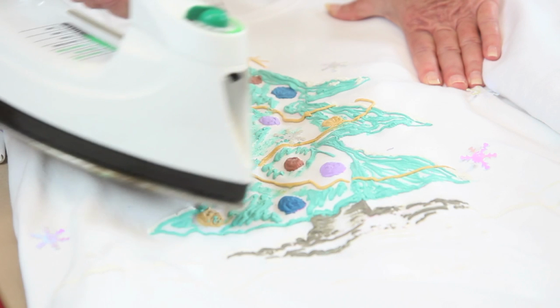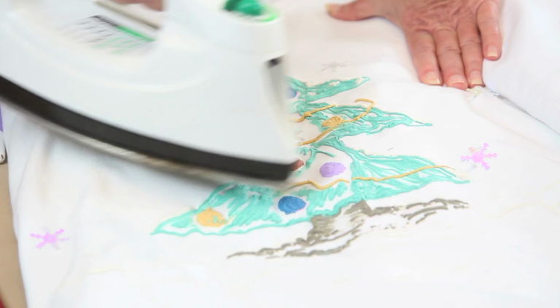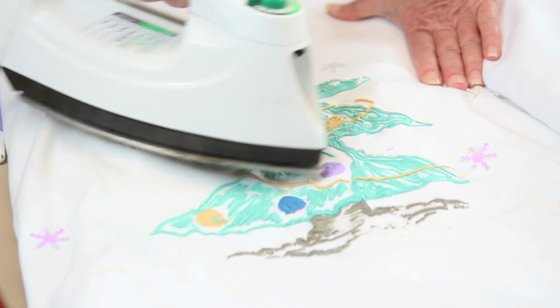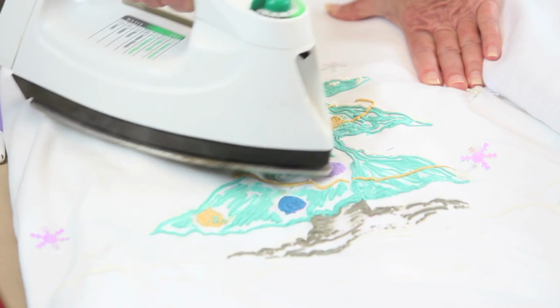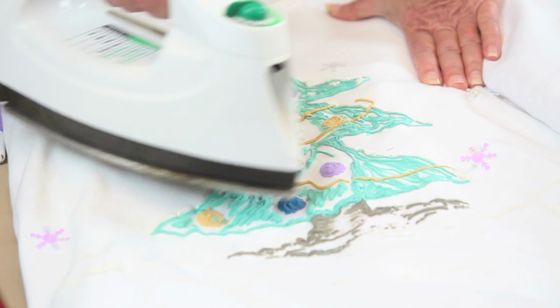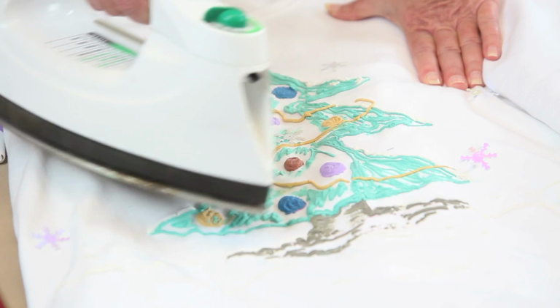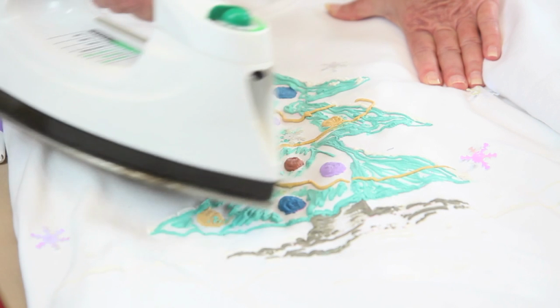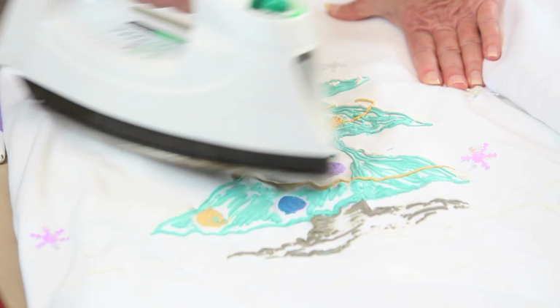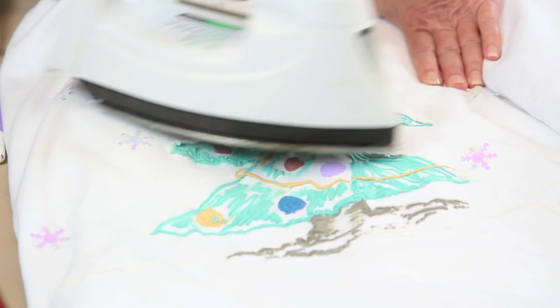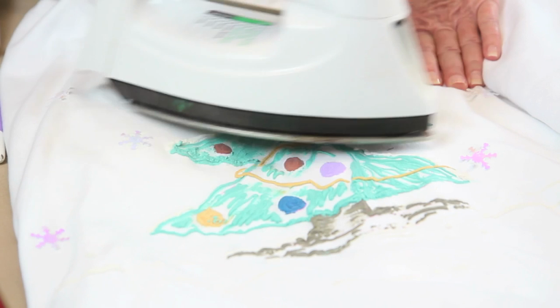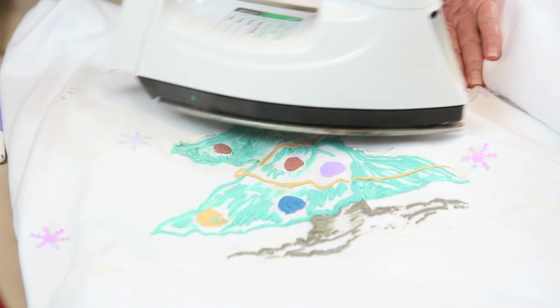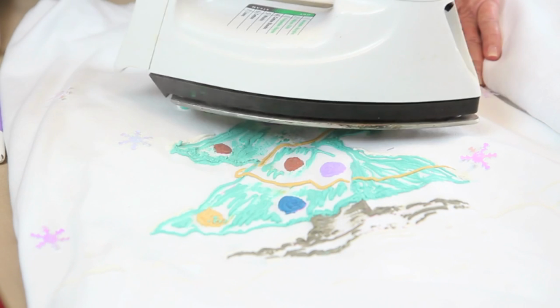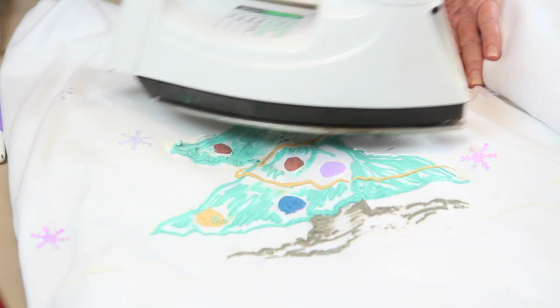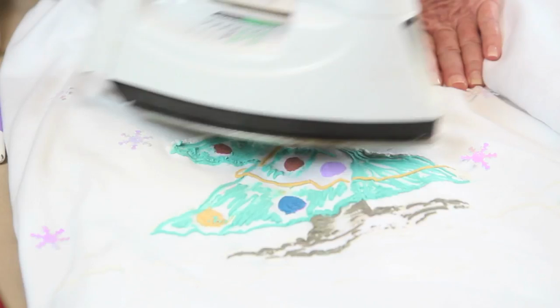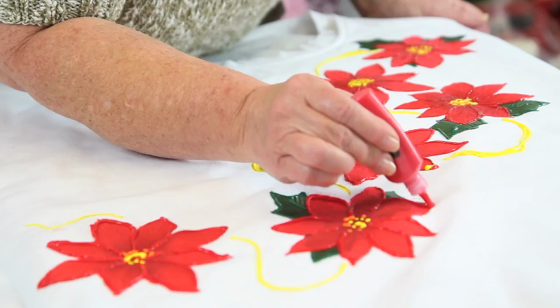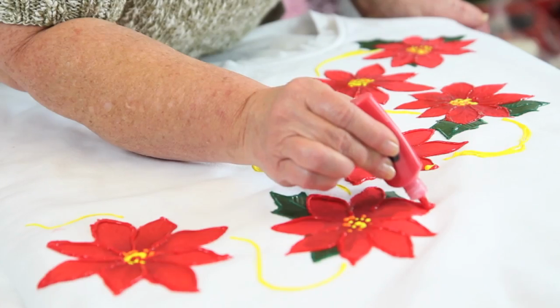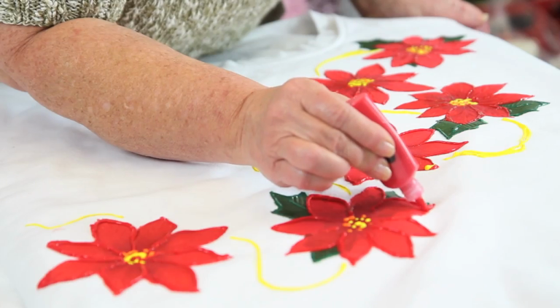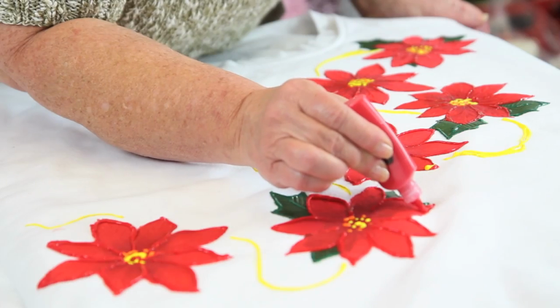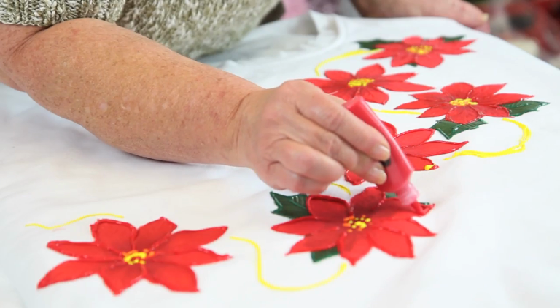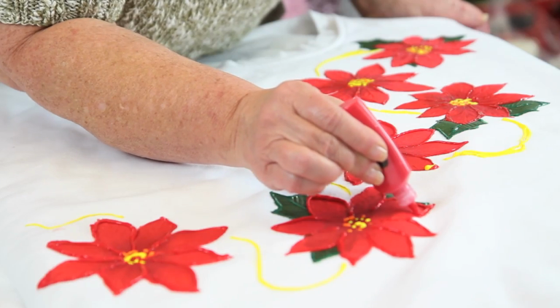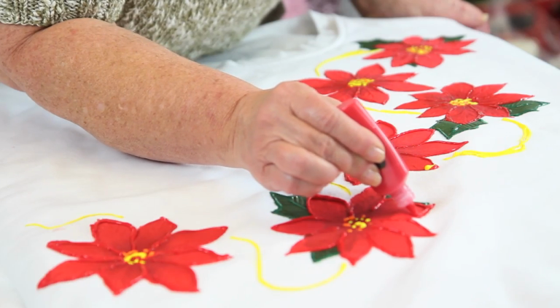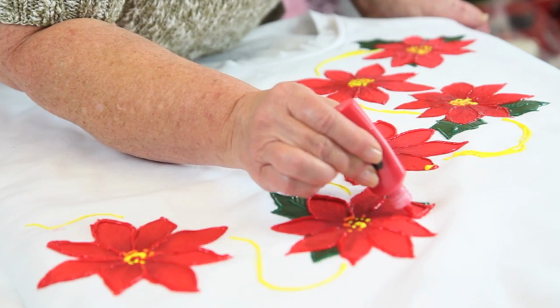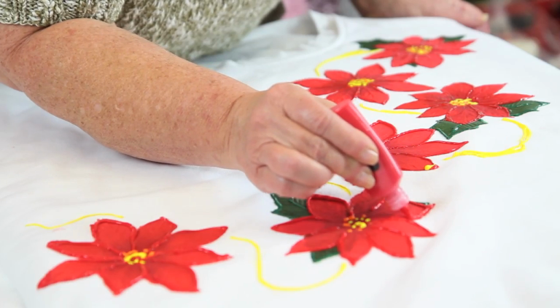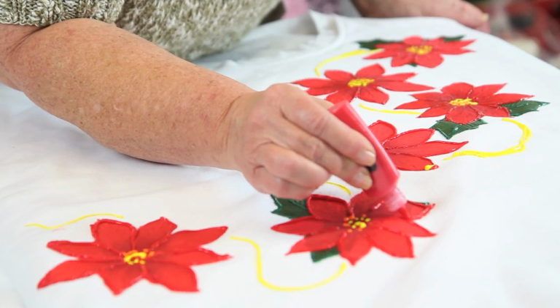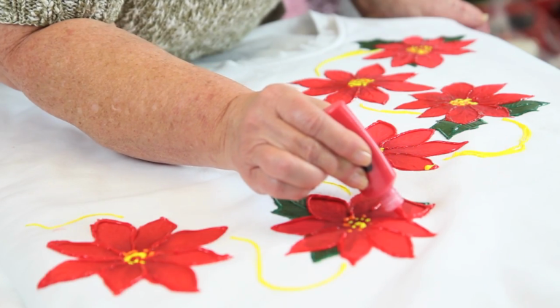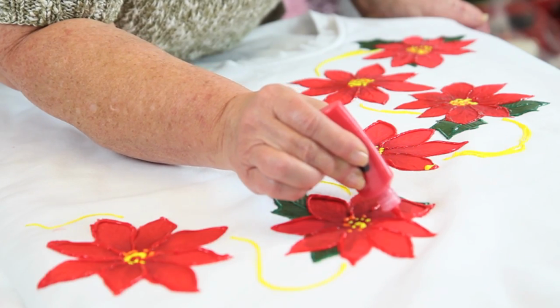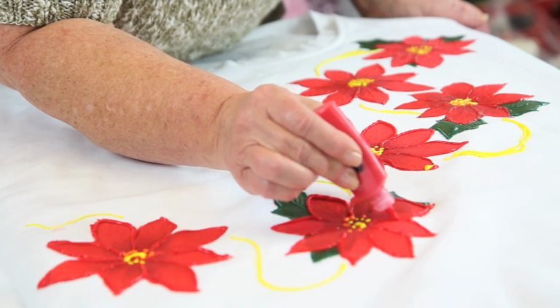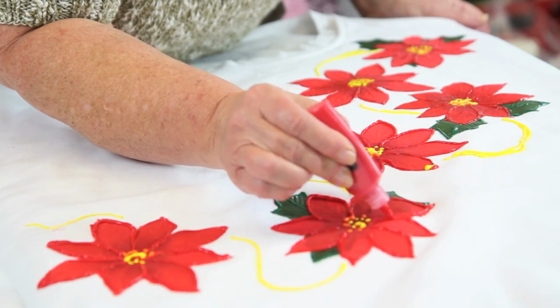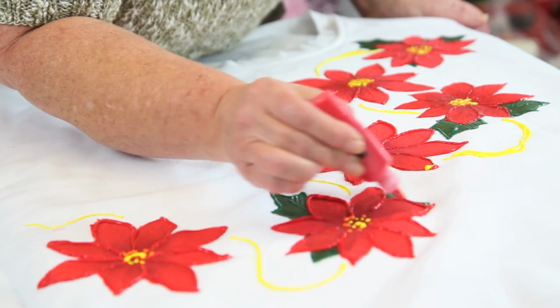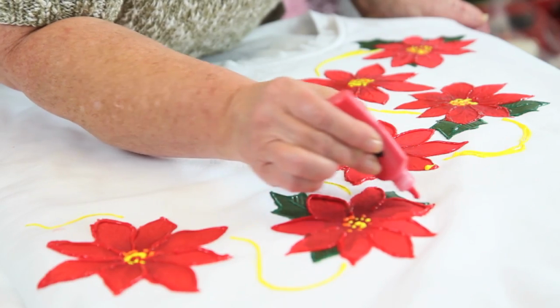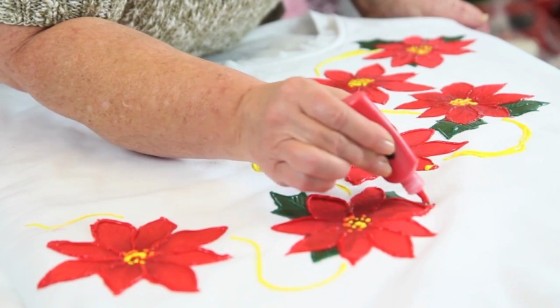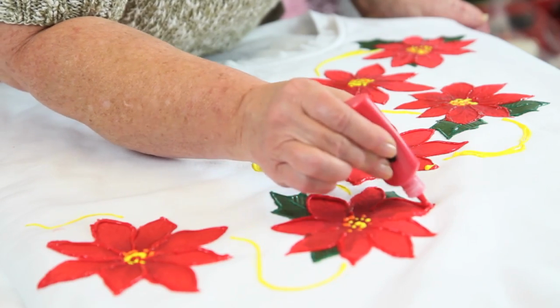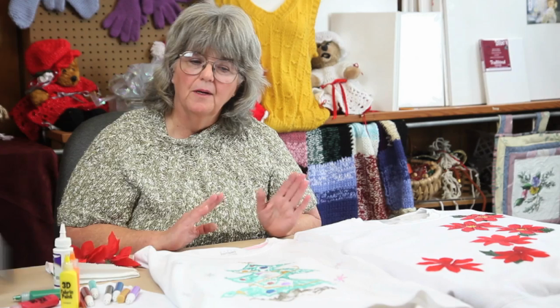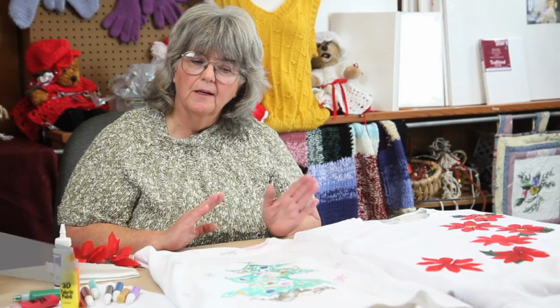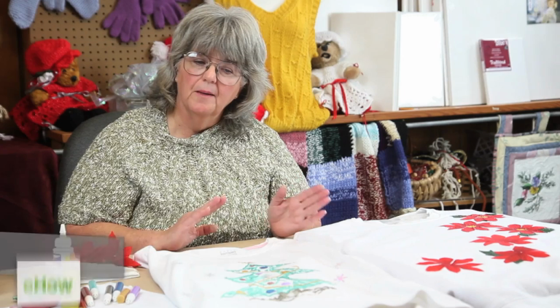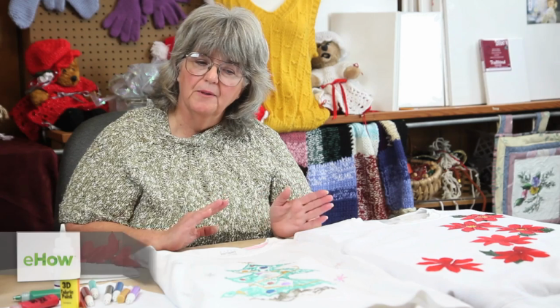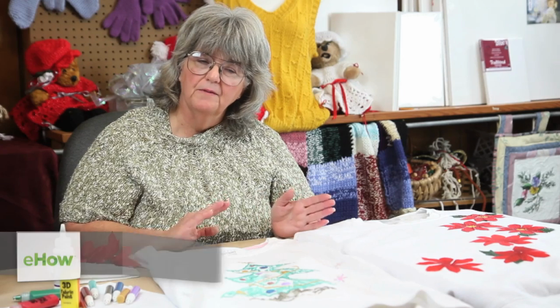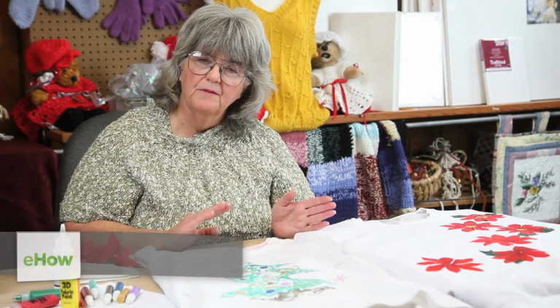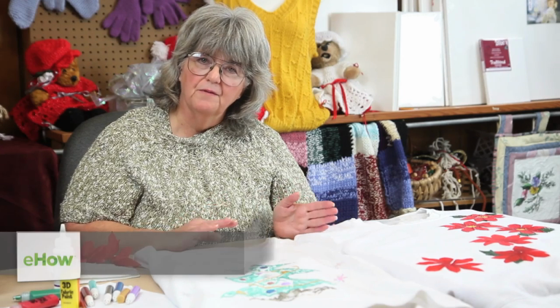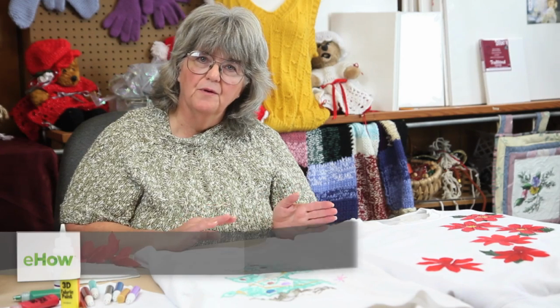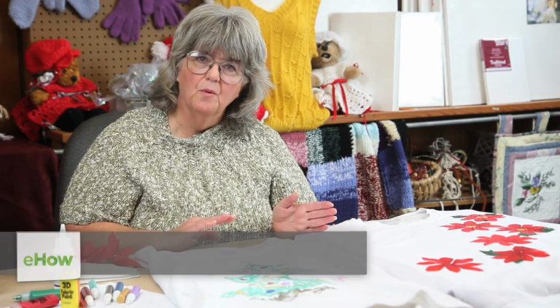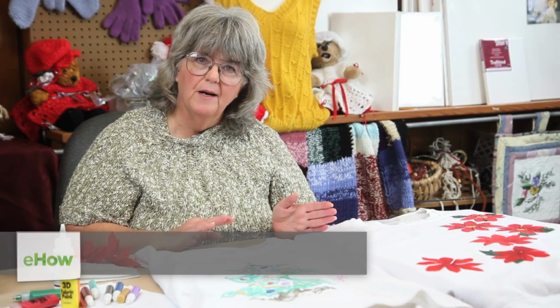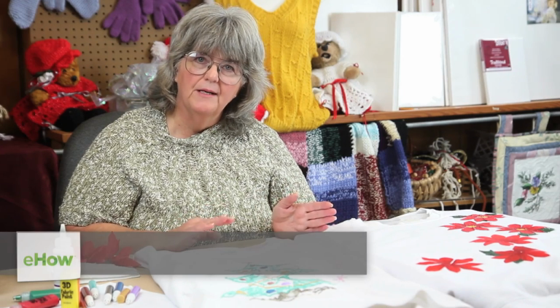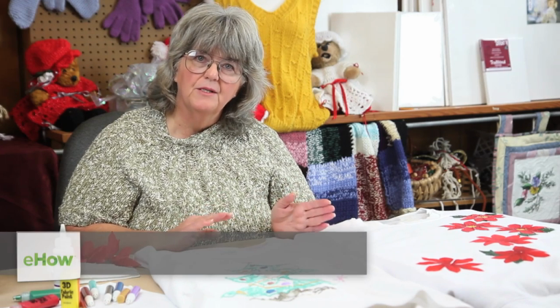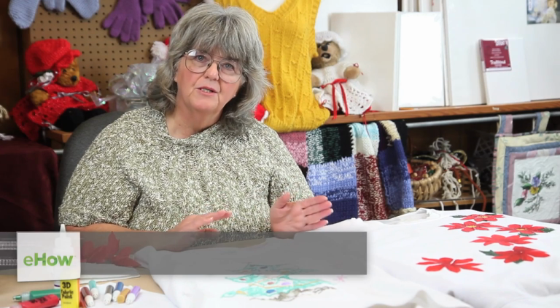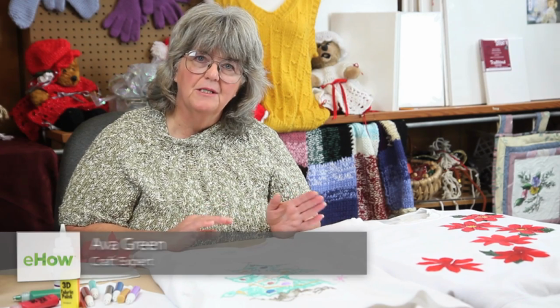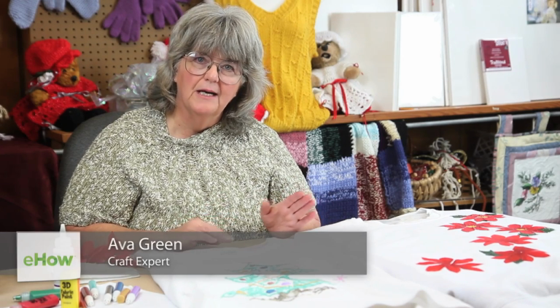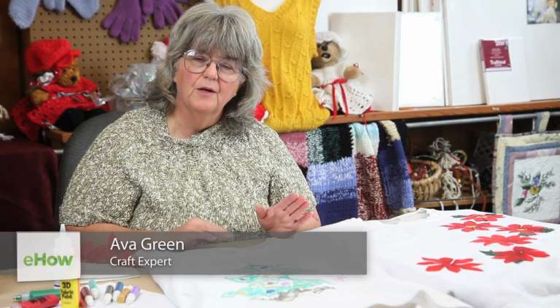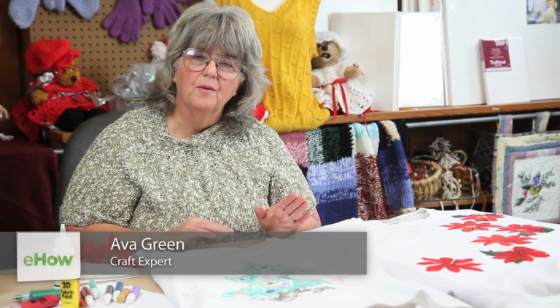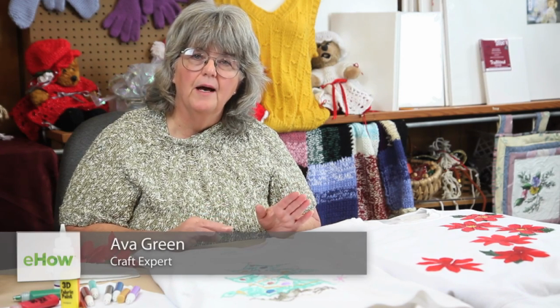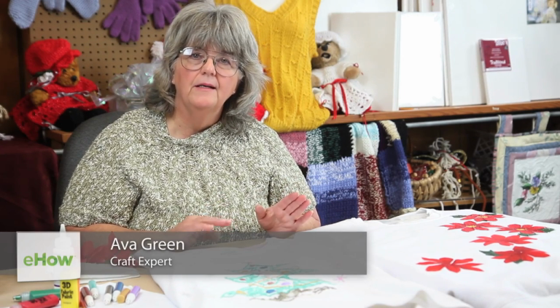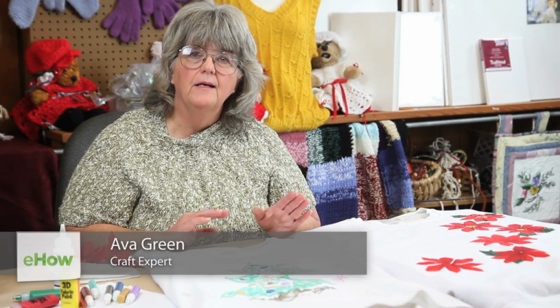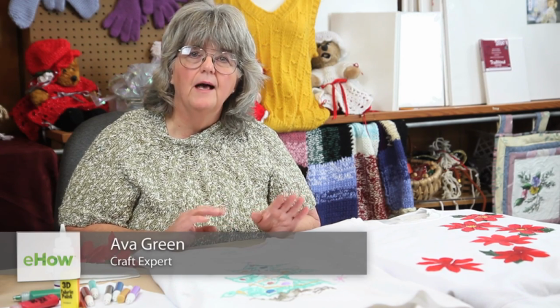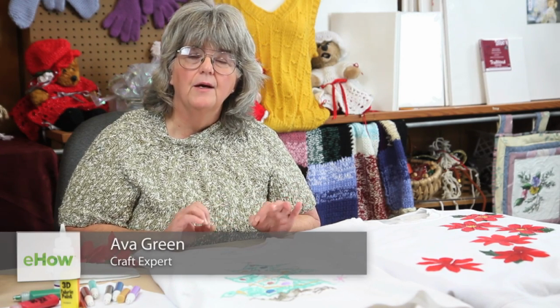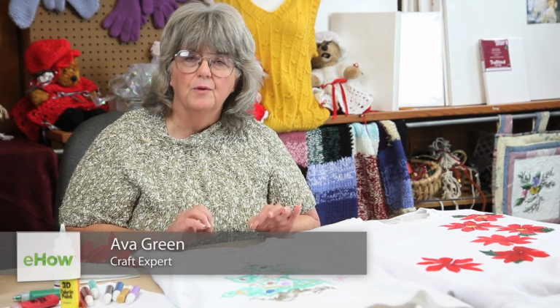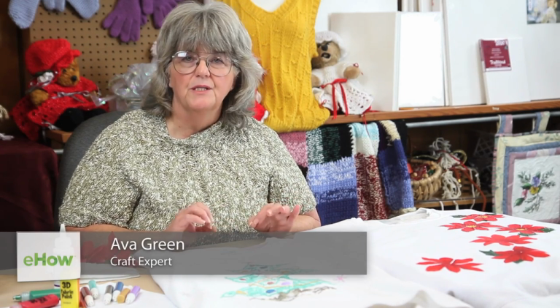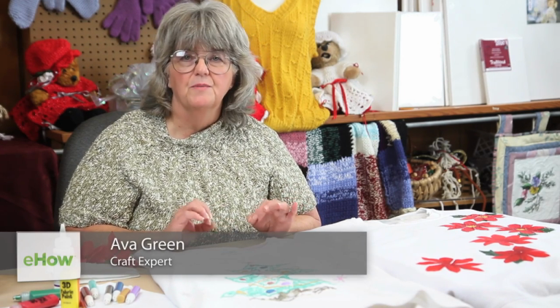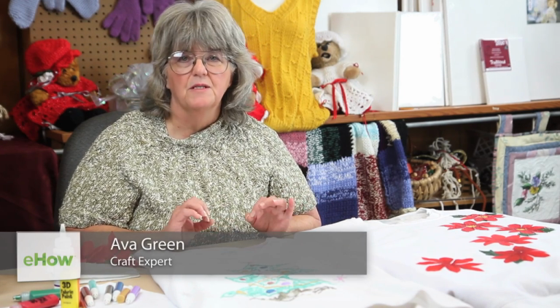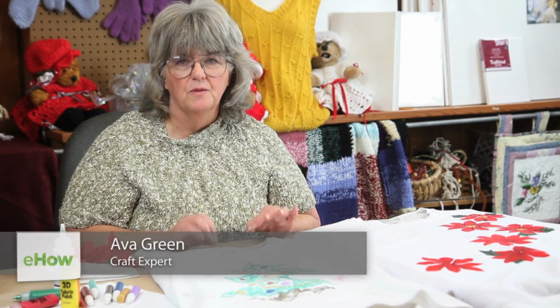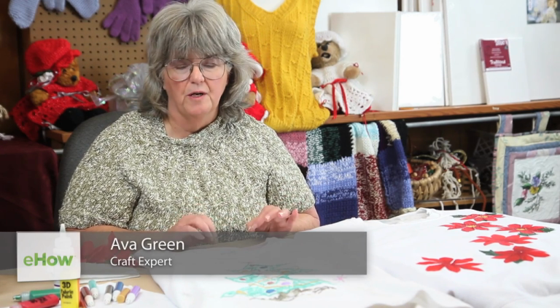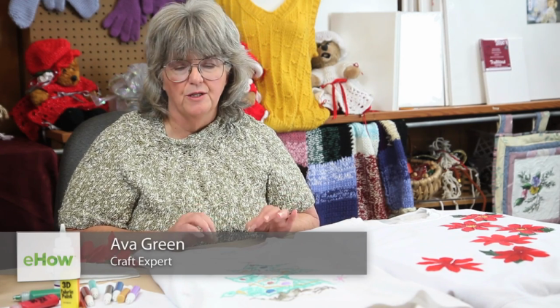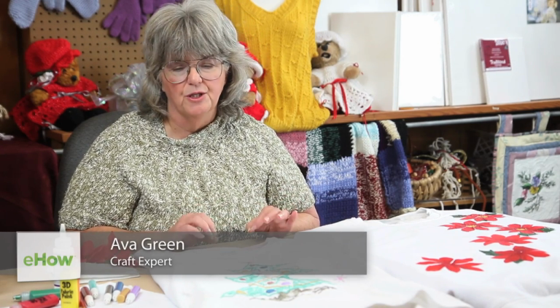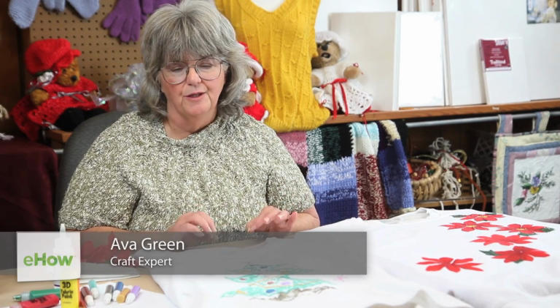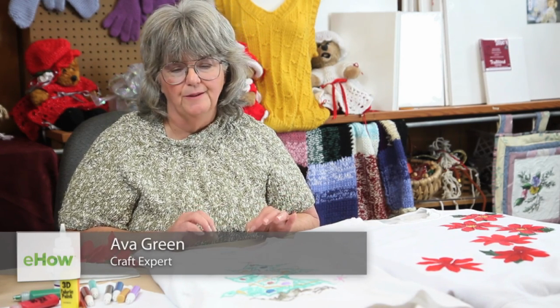My name is Ava Lynn Green. Today I'm going to show you a couple of different ways to decorate a Christmas sweatshirt.